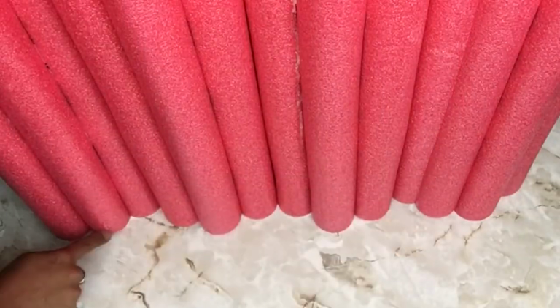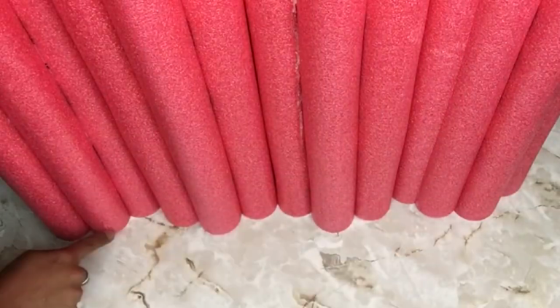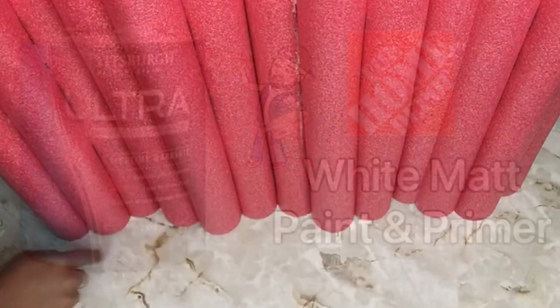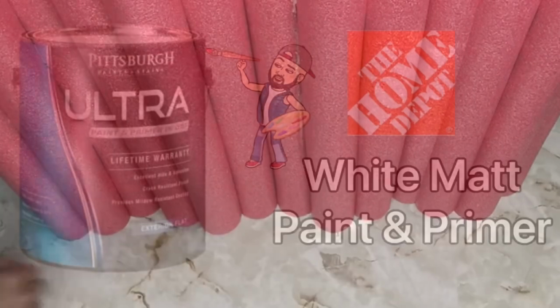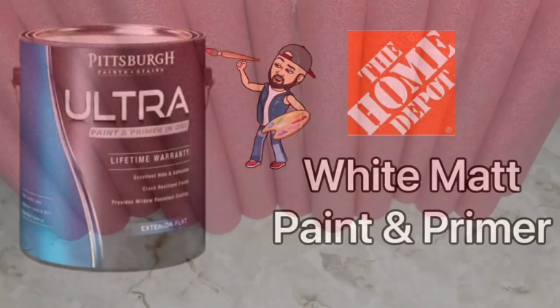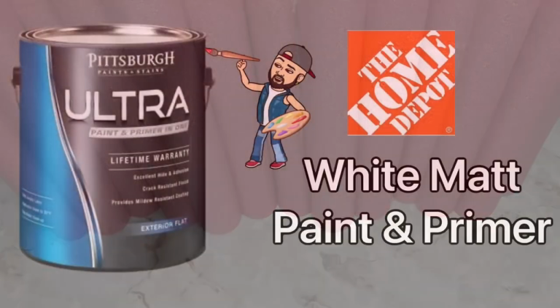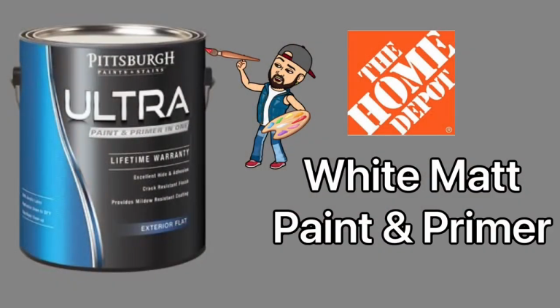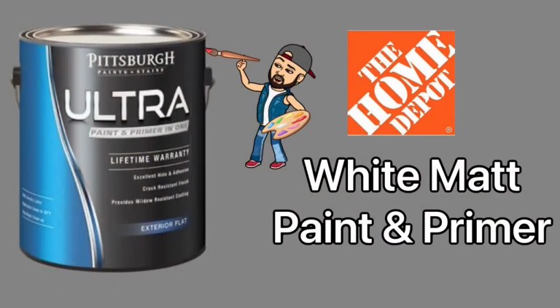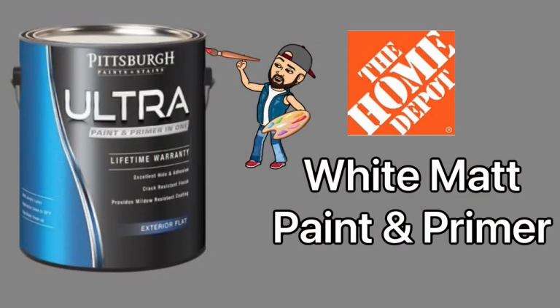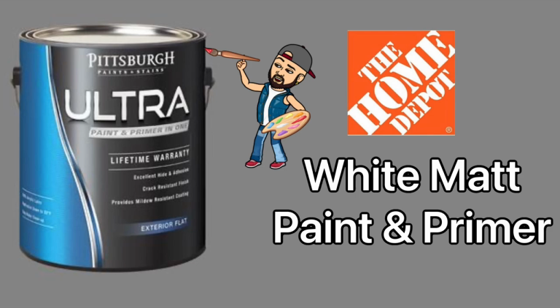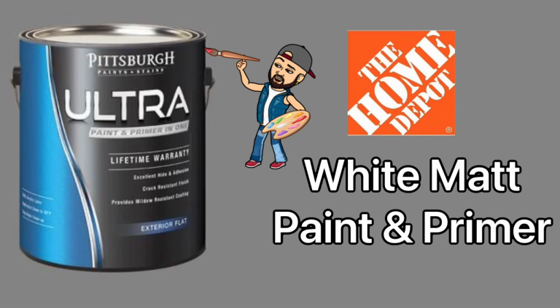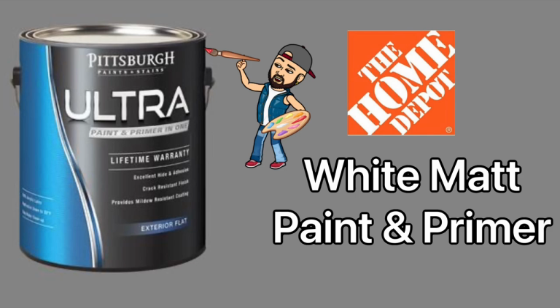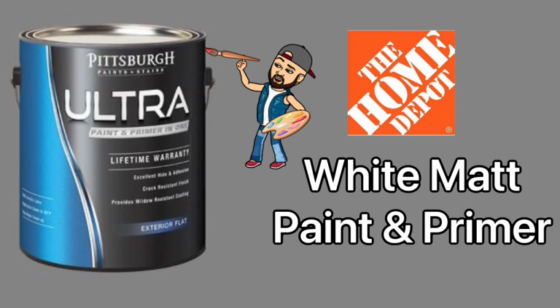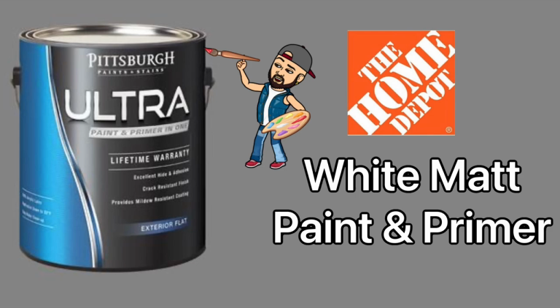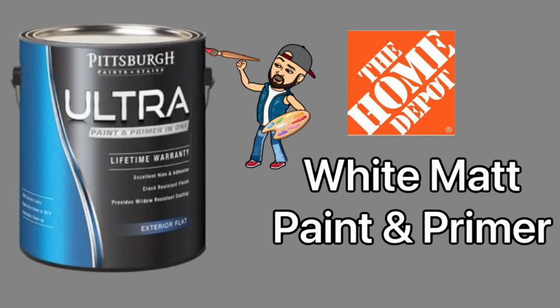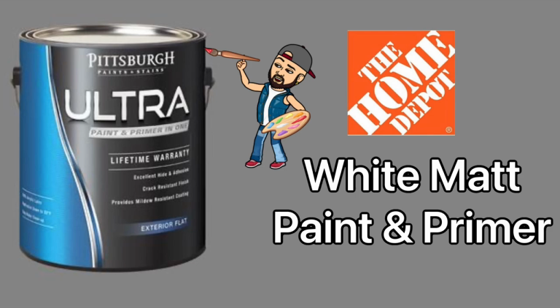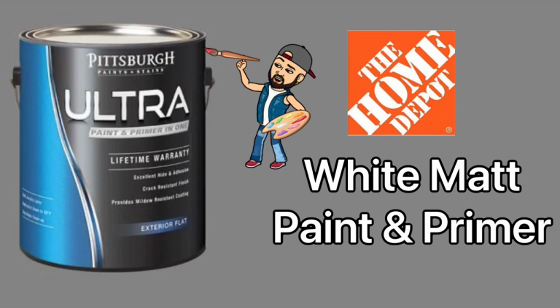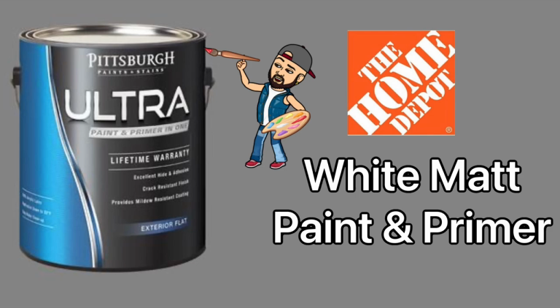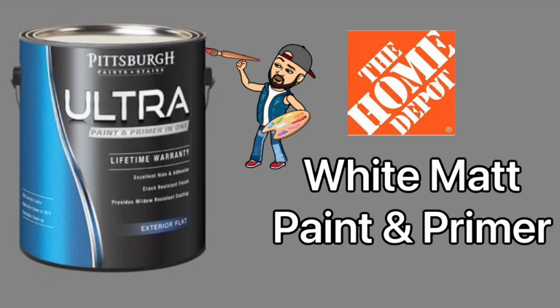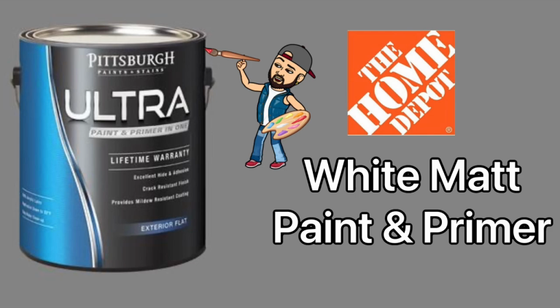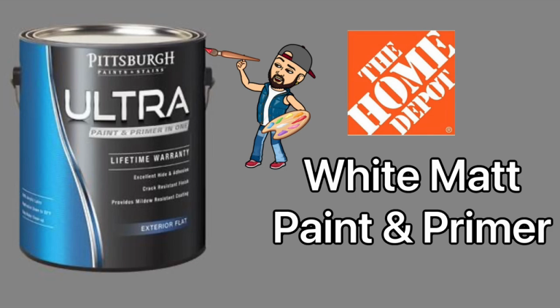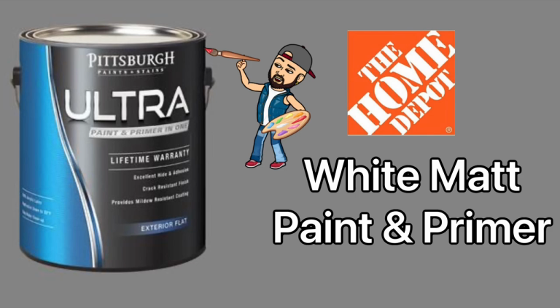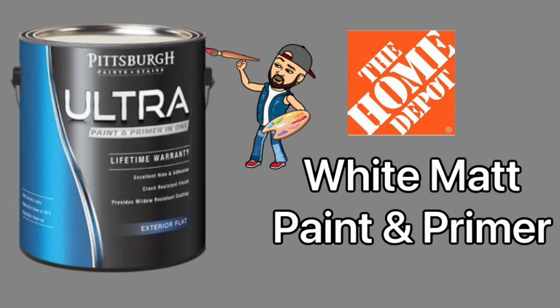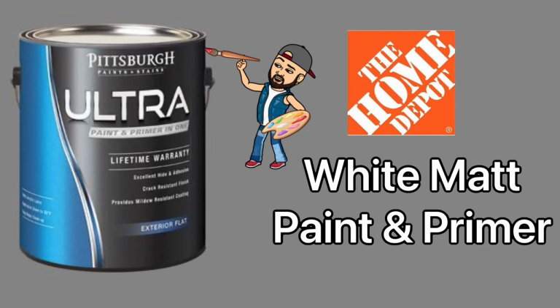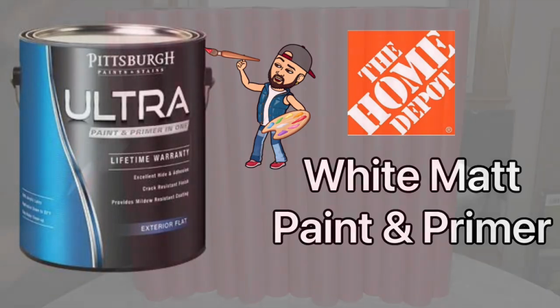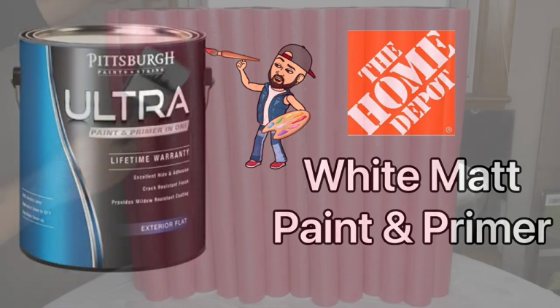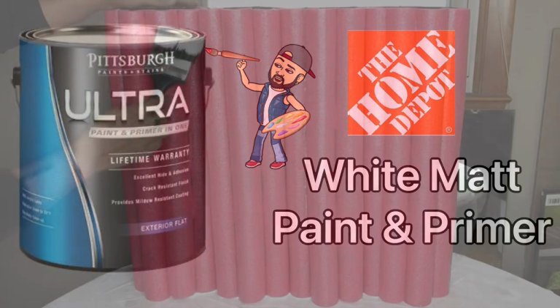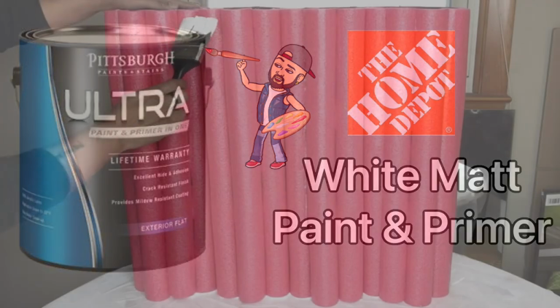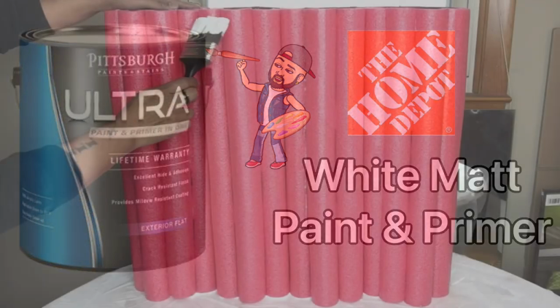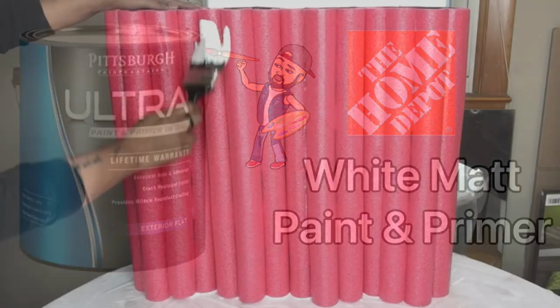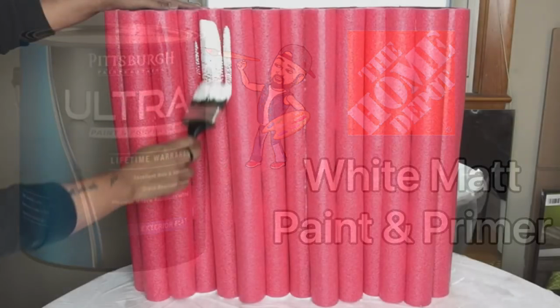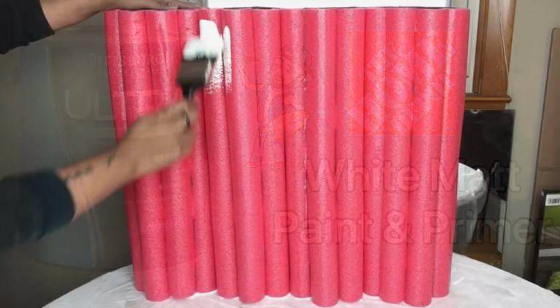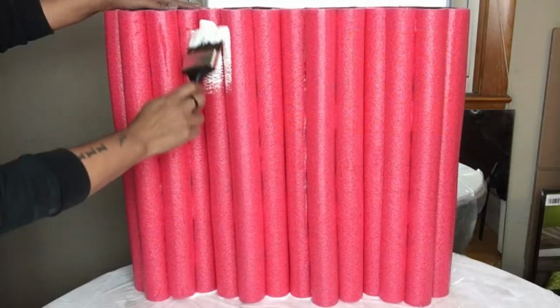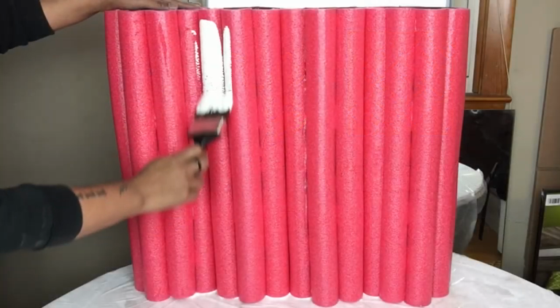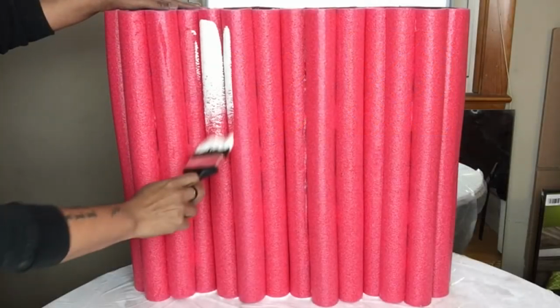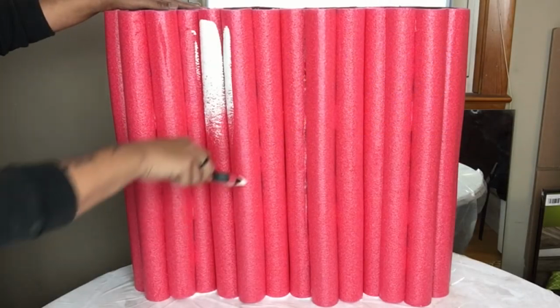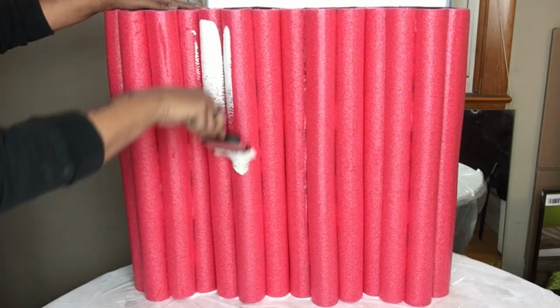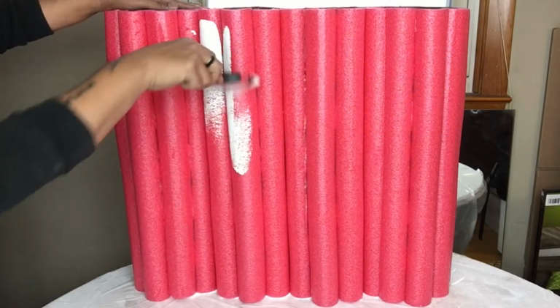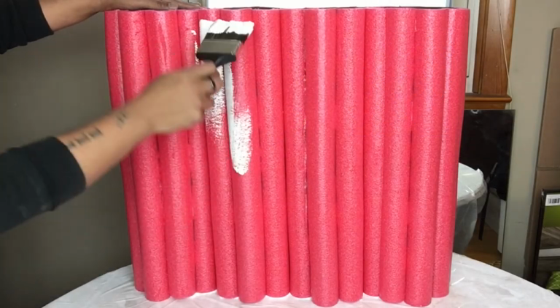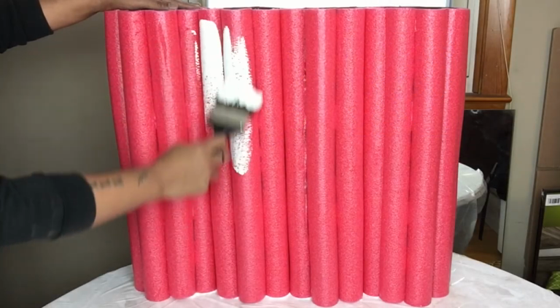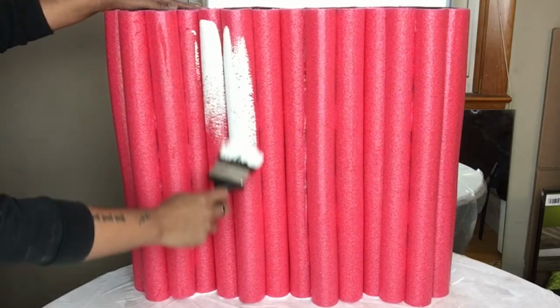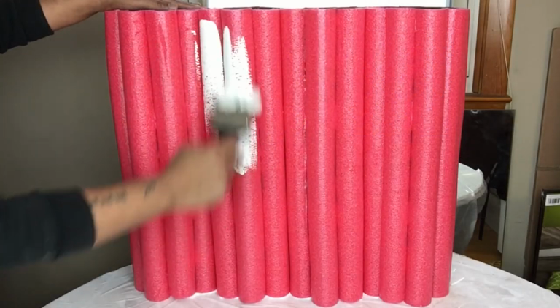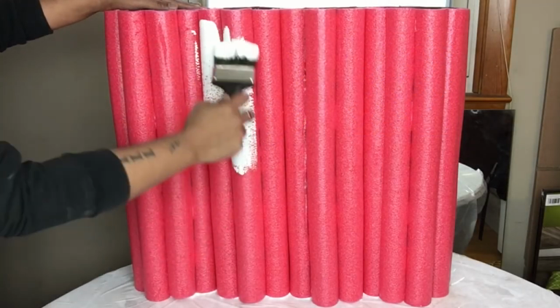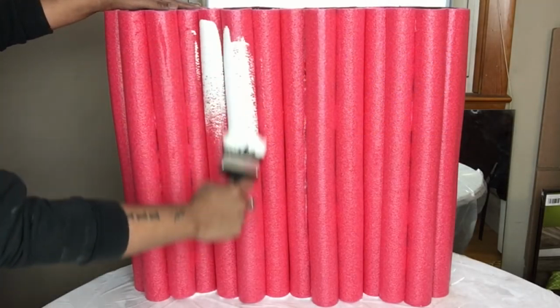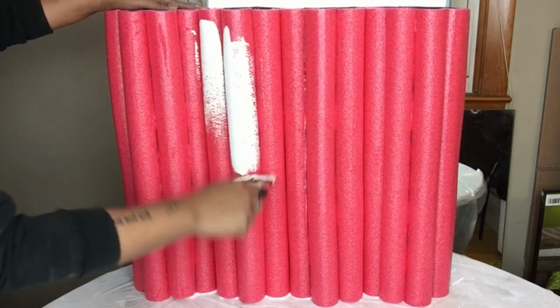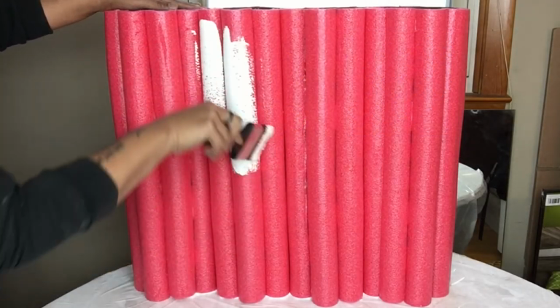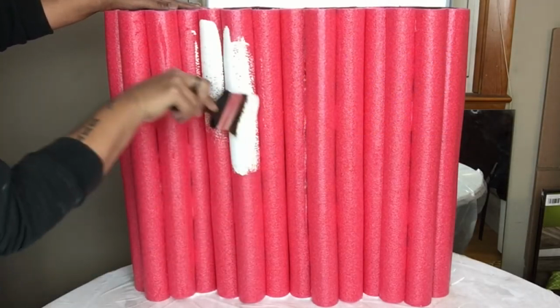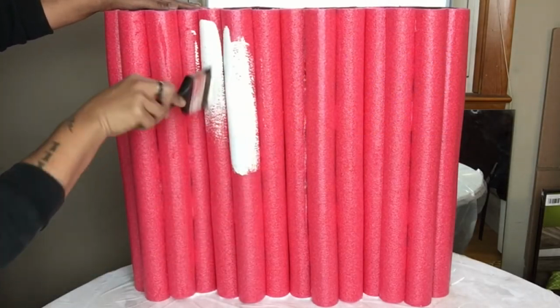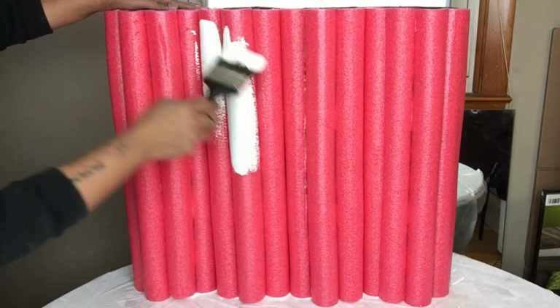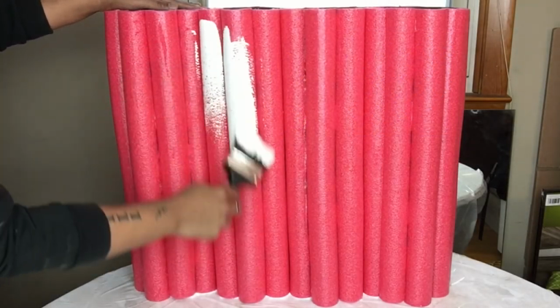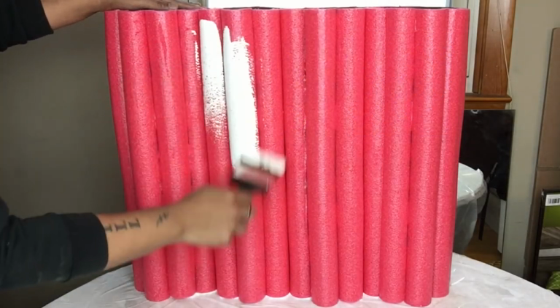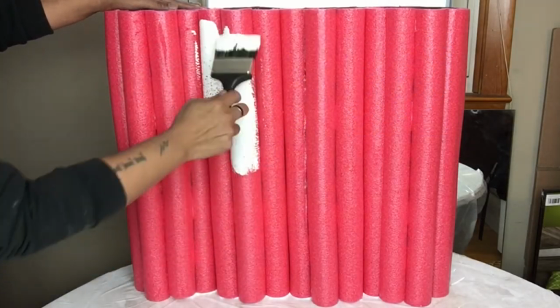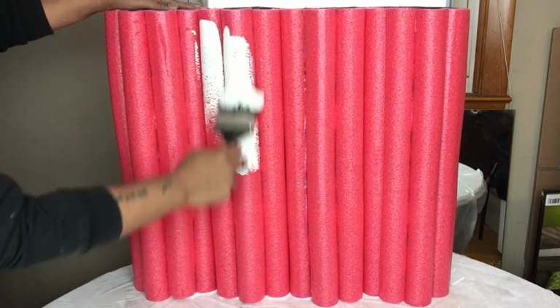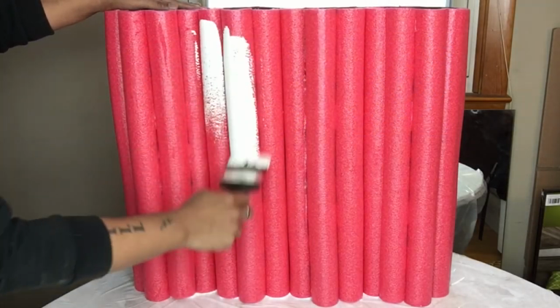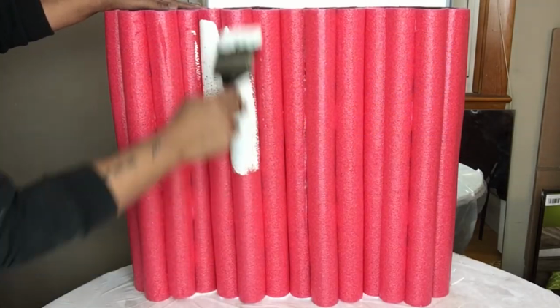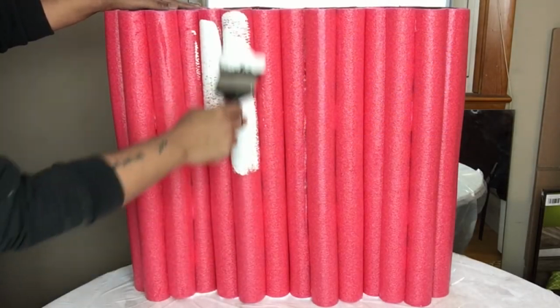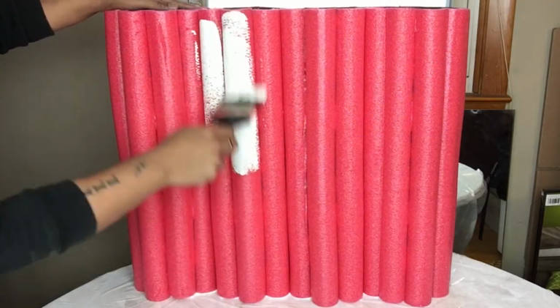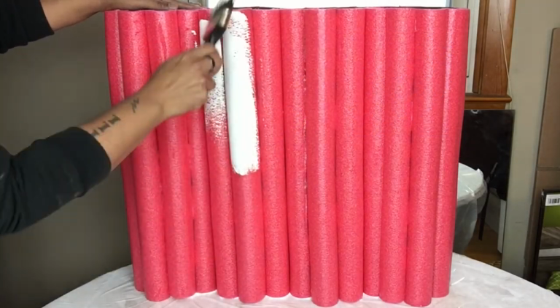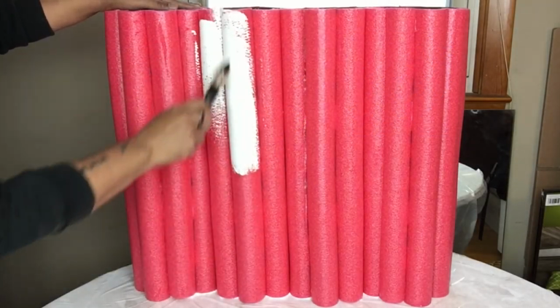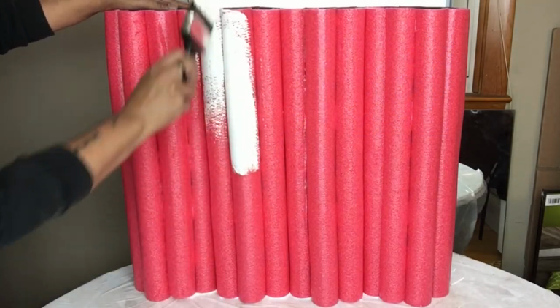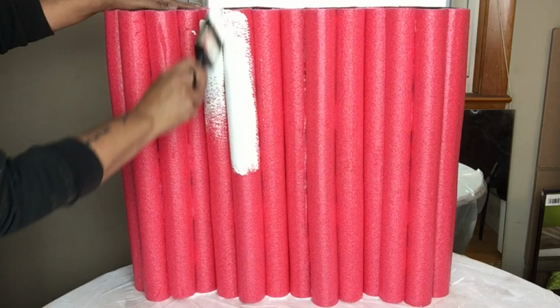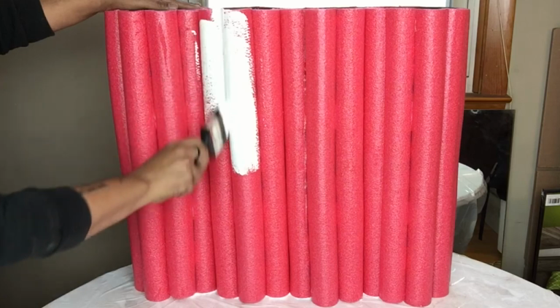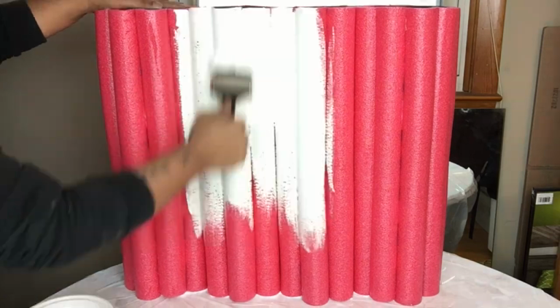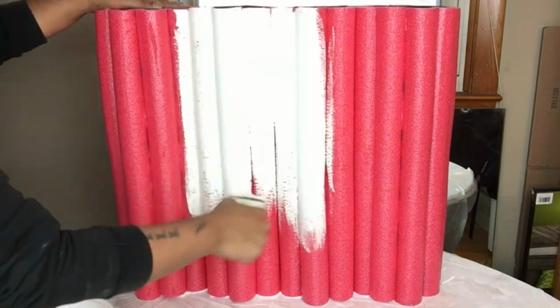Next I'll be painting two coats of white matte paint and primer, which will help before I spray paint to give it that metallic finish.